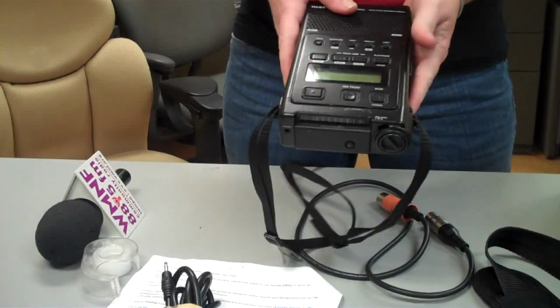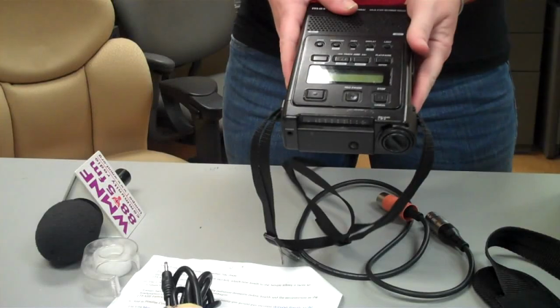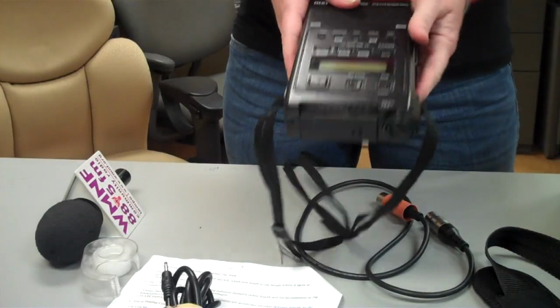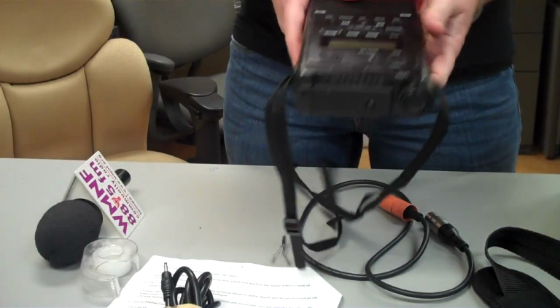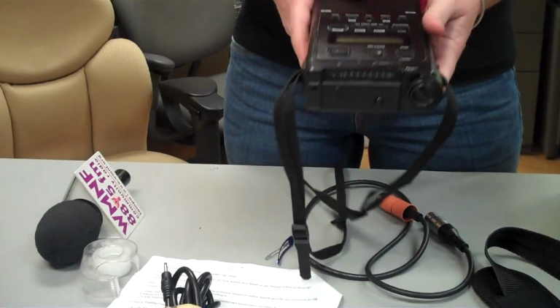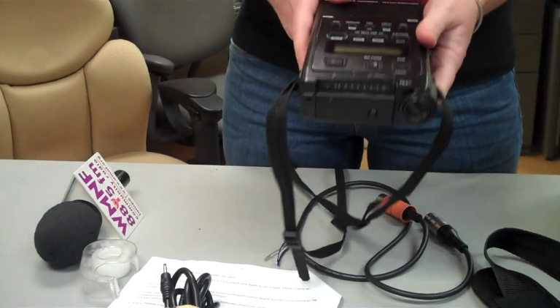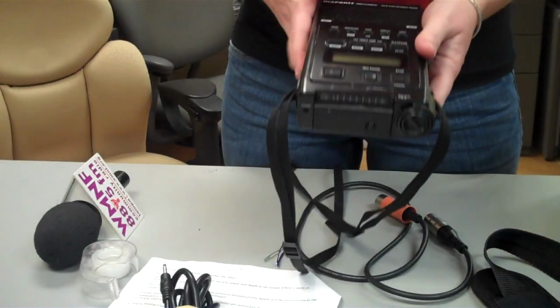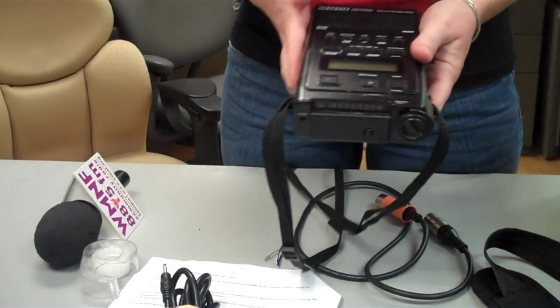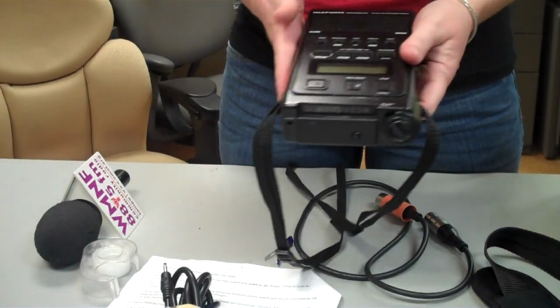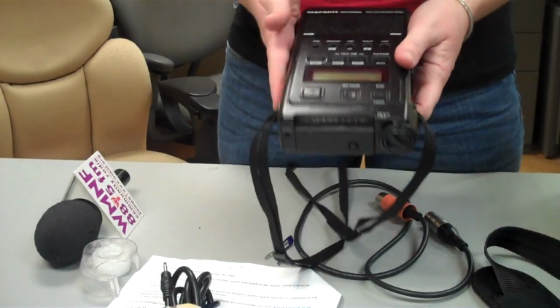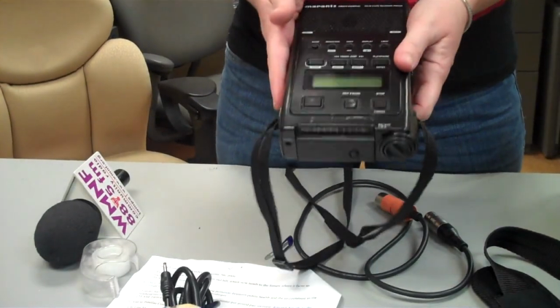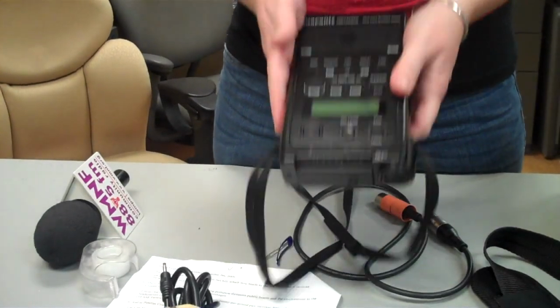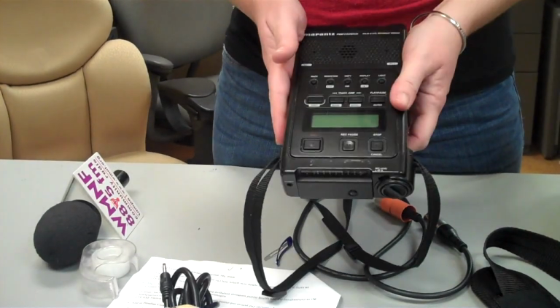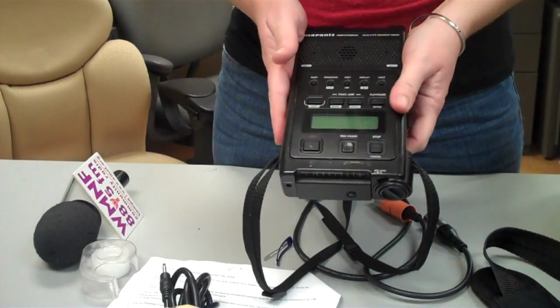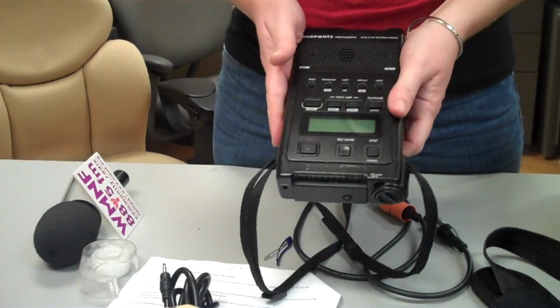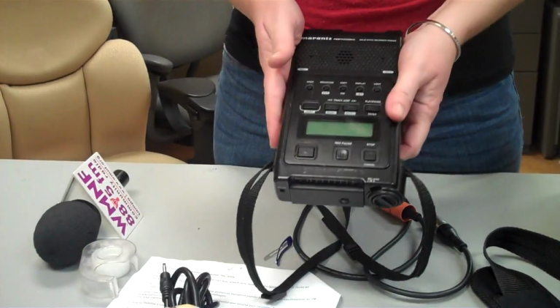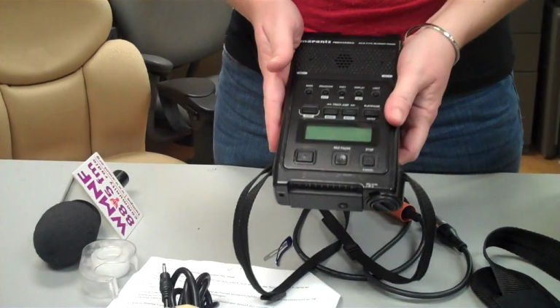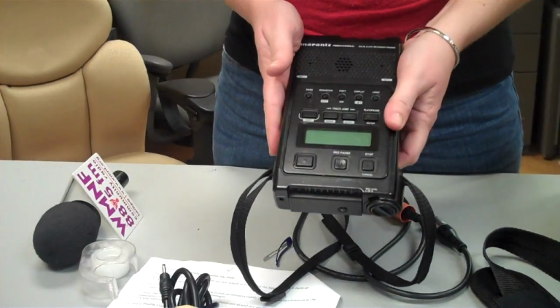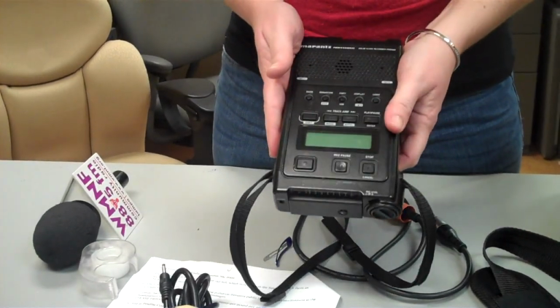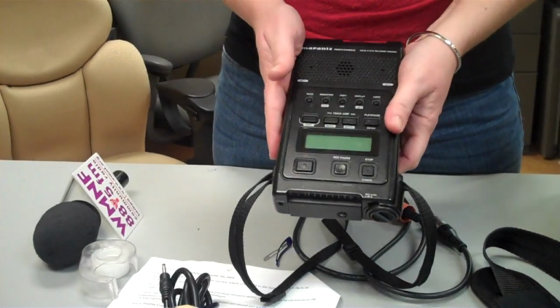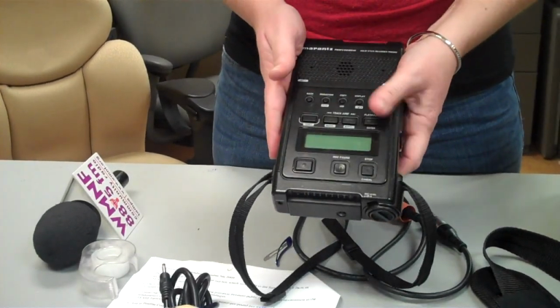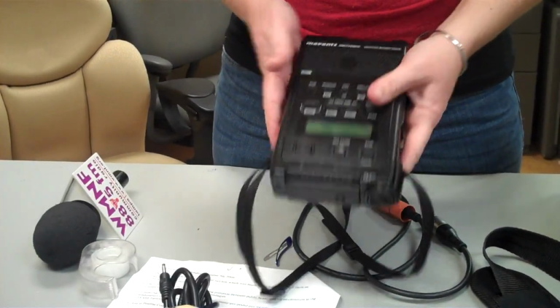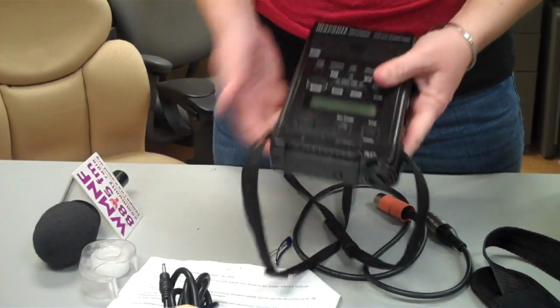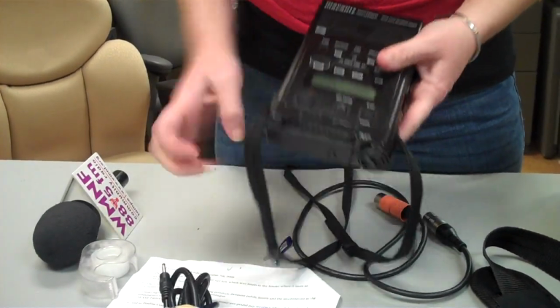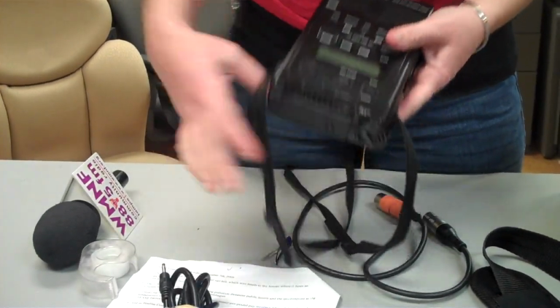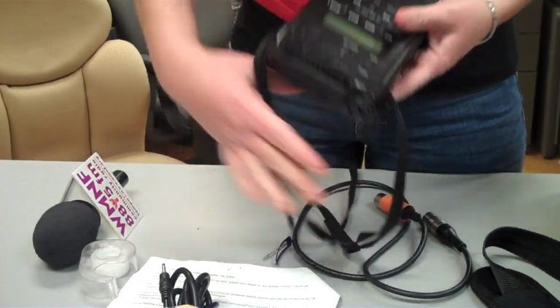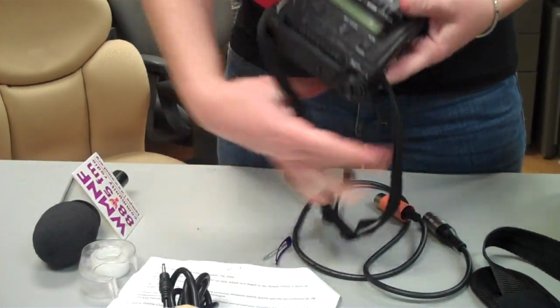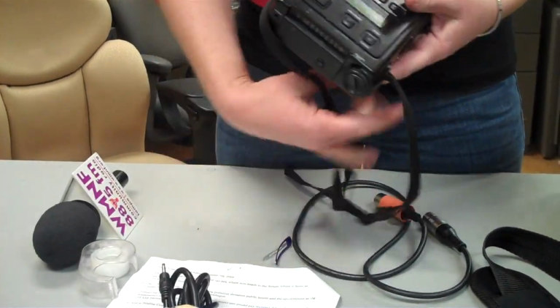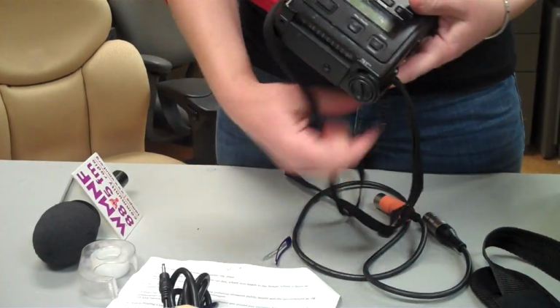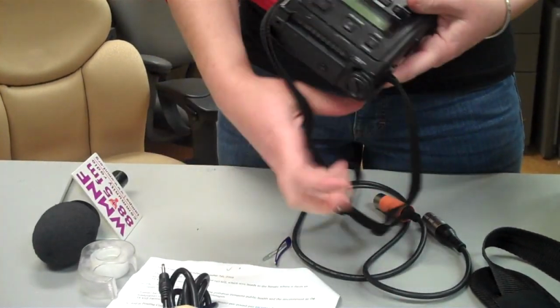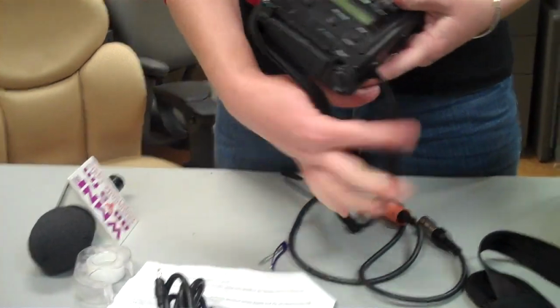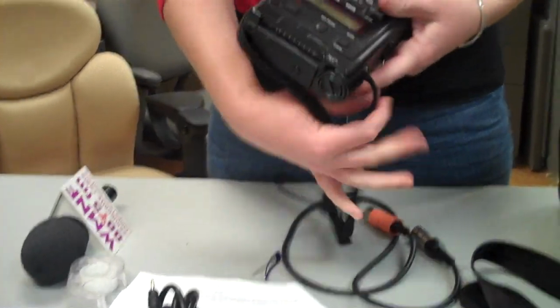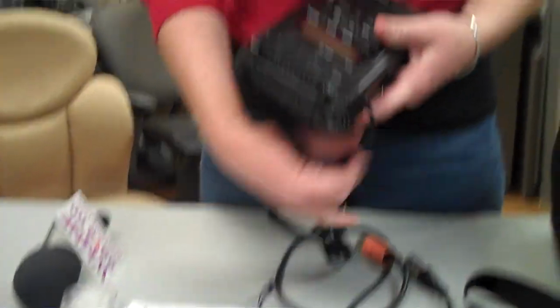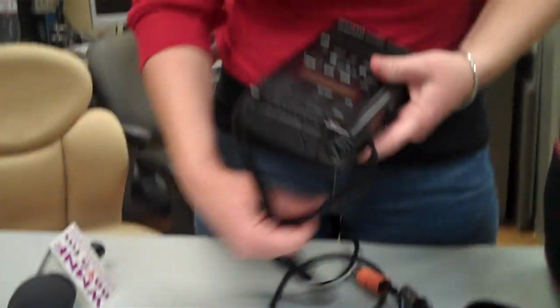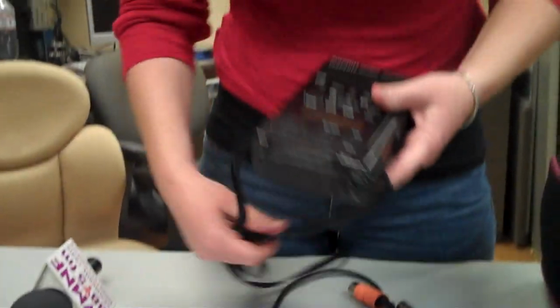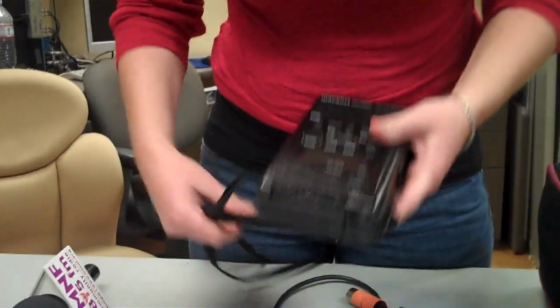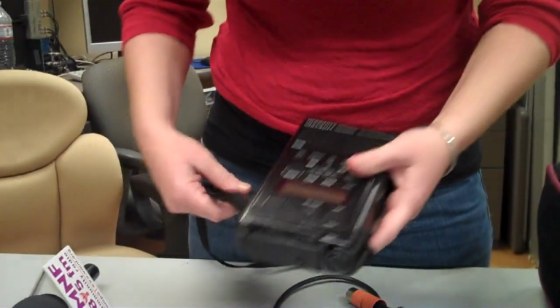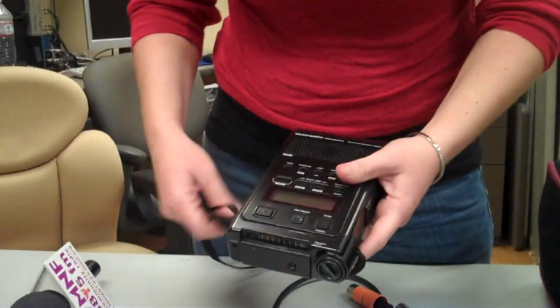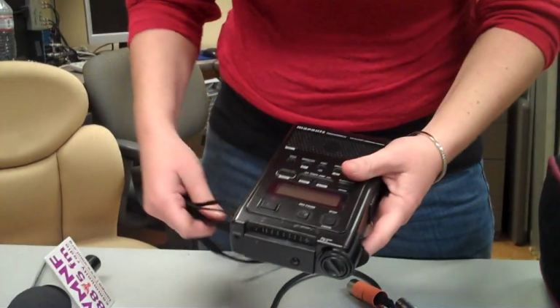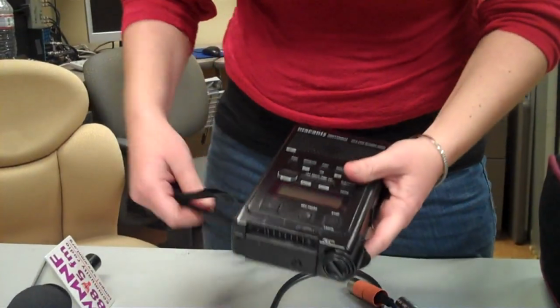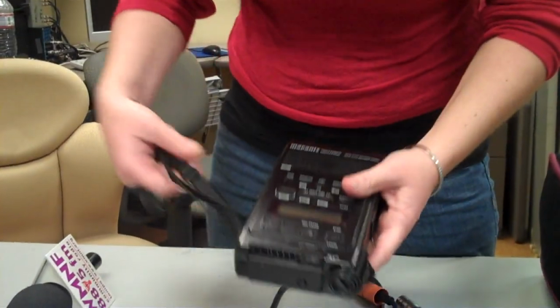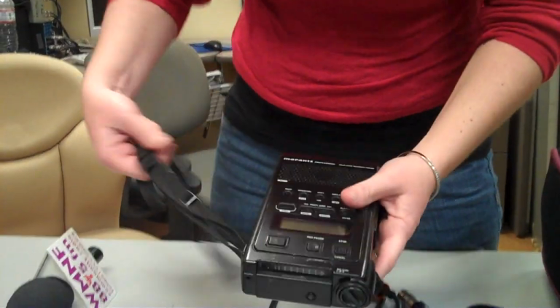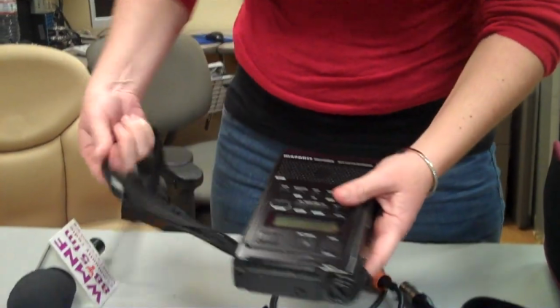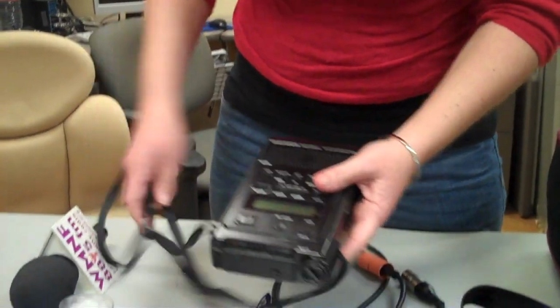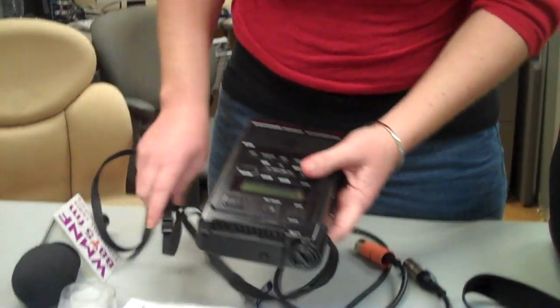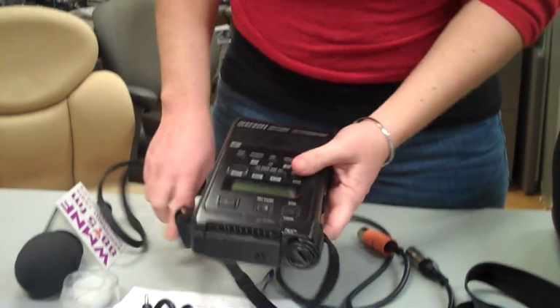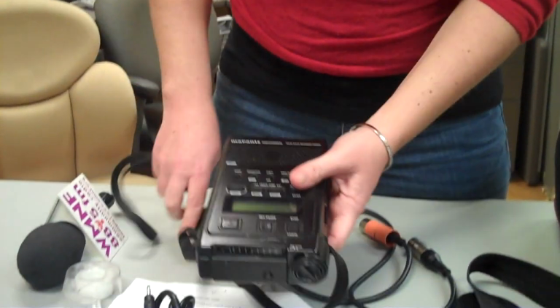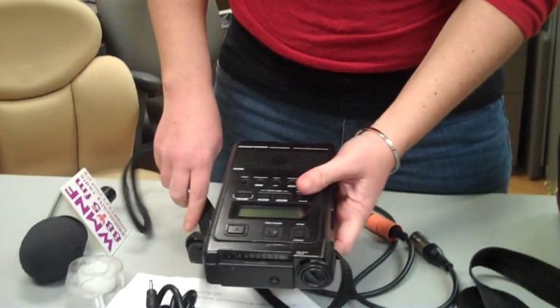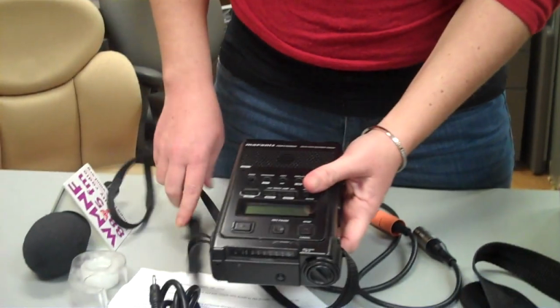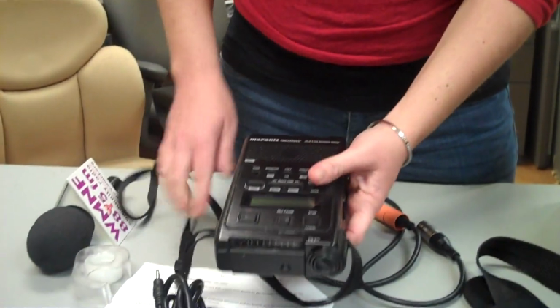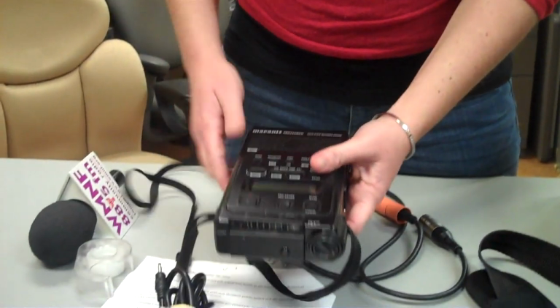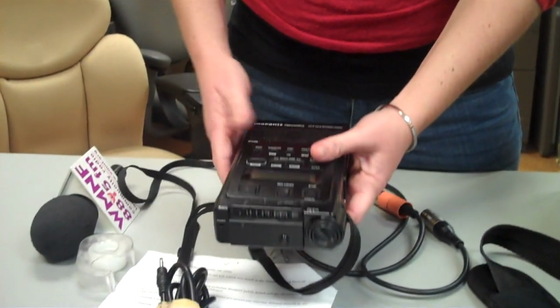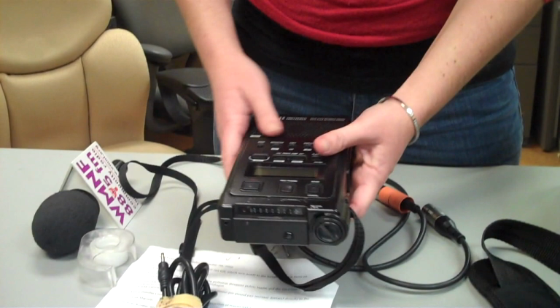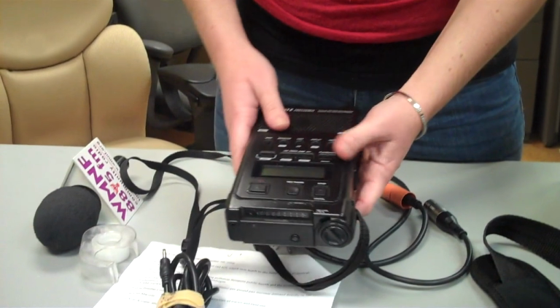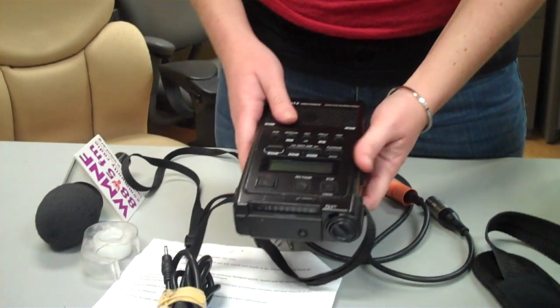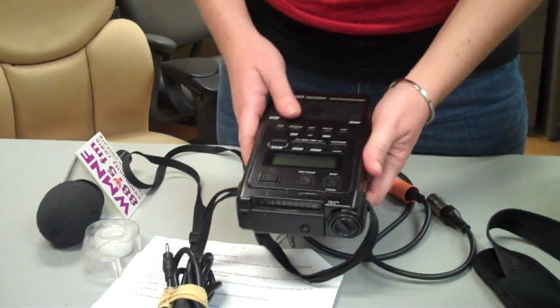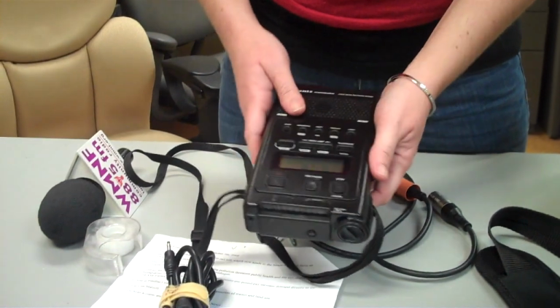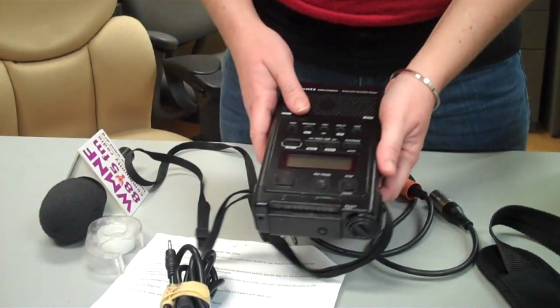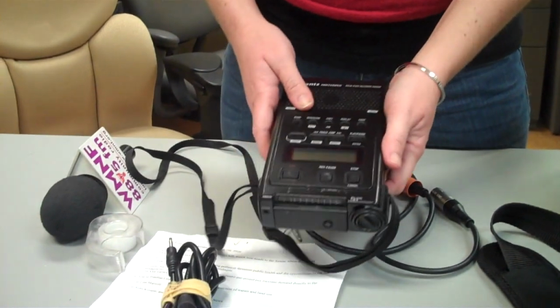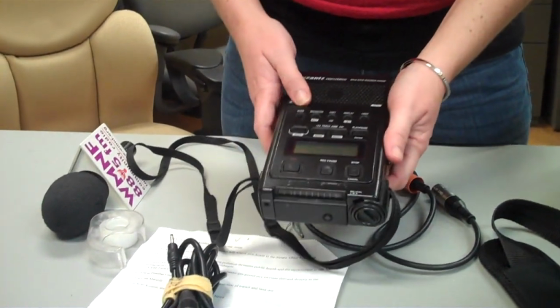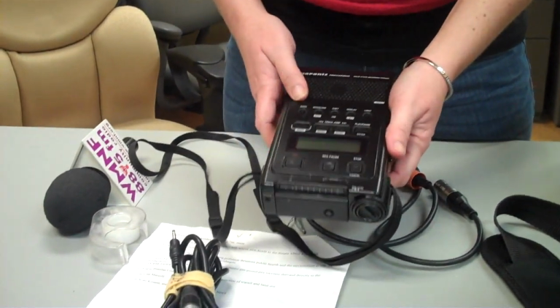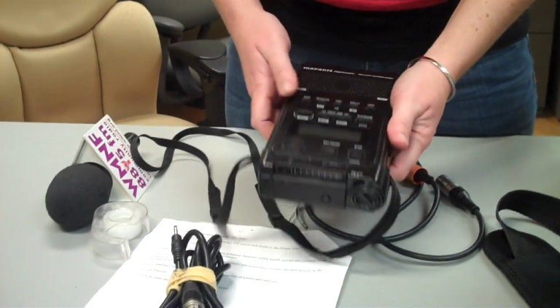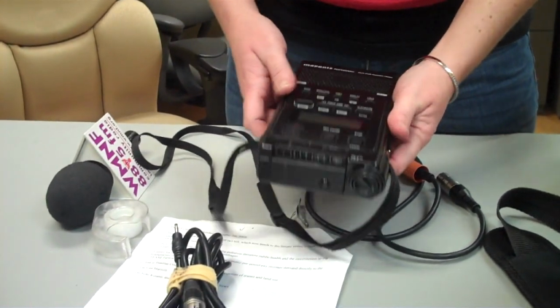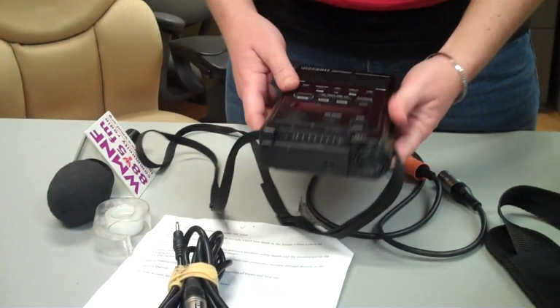This is the Marantz Recorder, and this is what you'll be using in the field to record your audio.